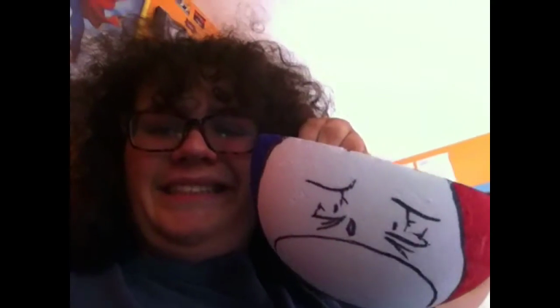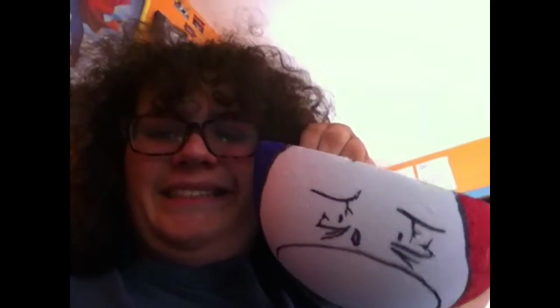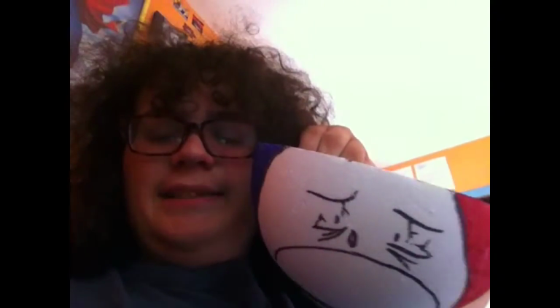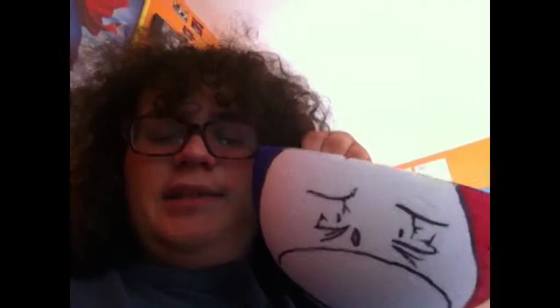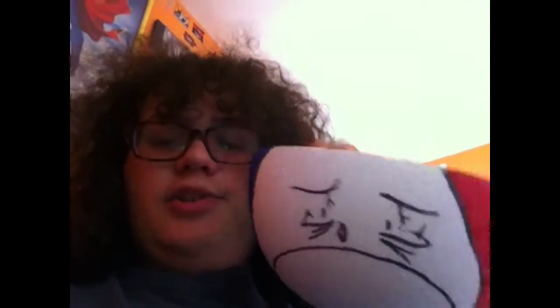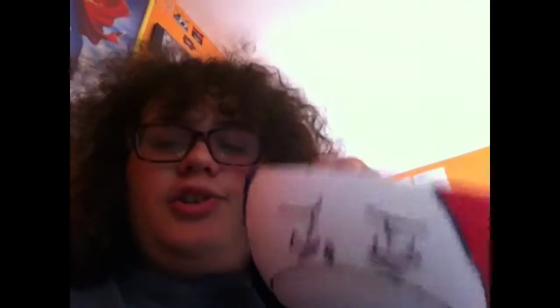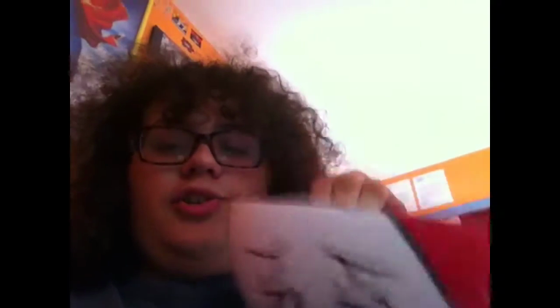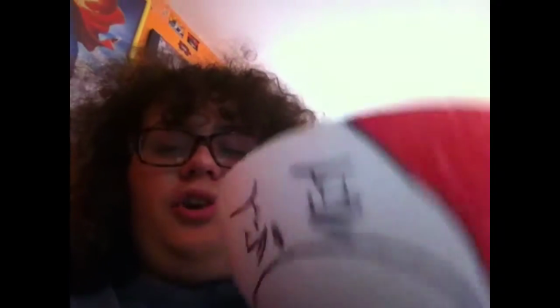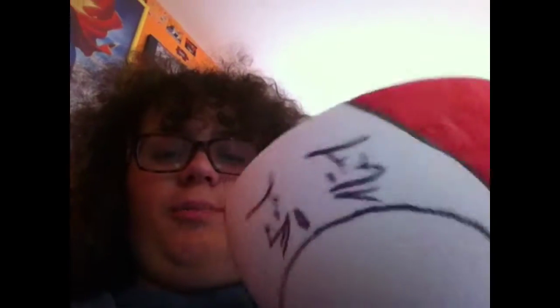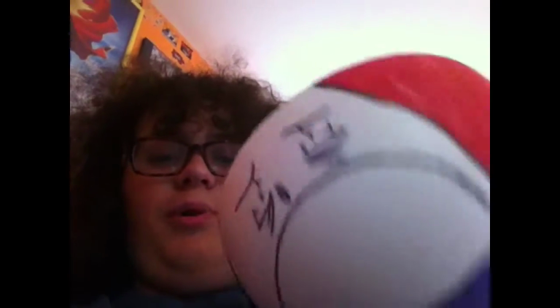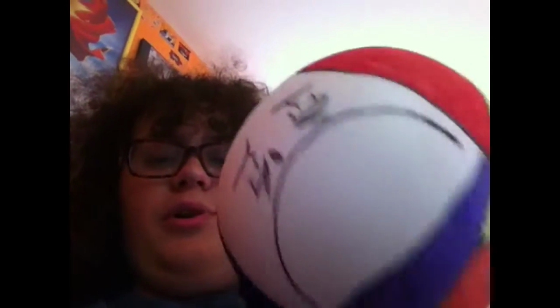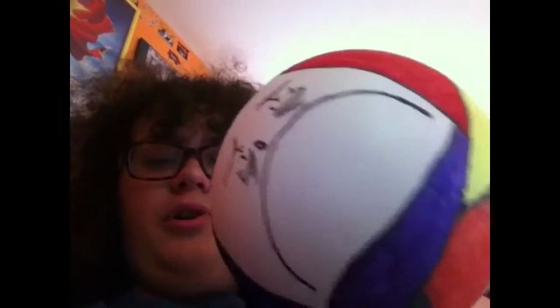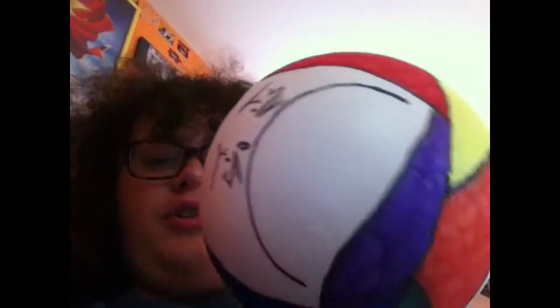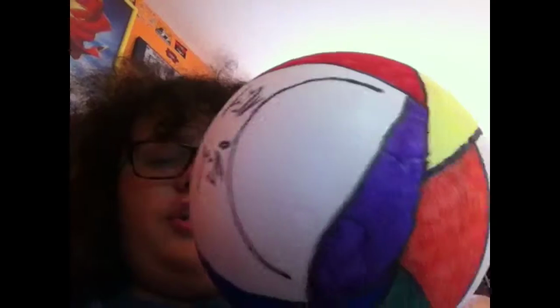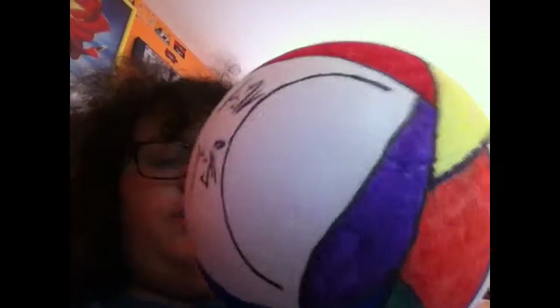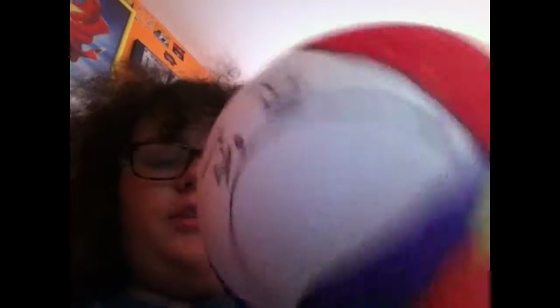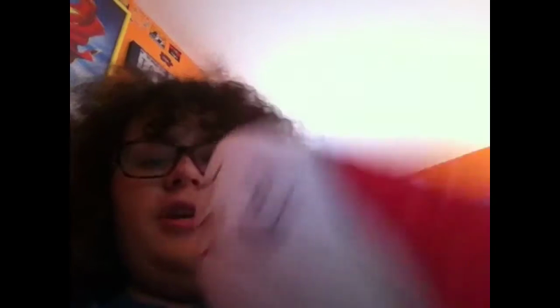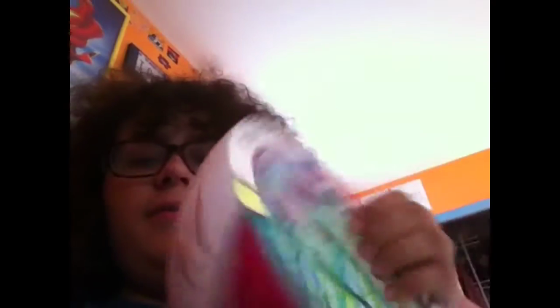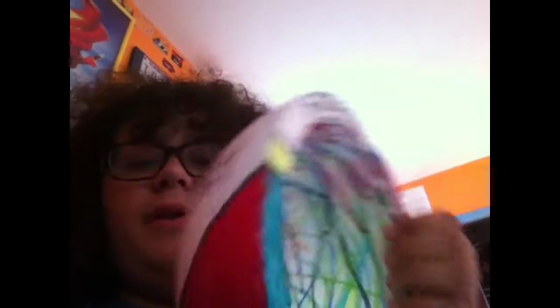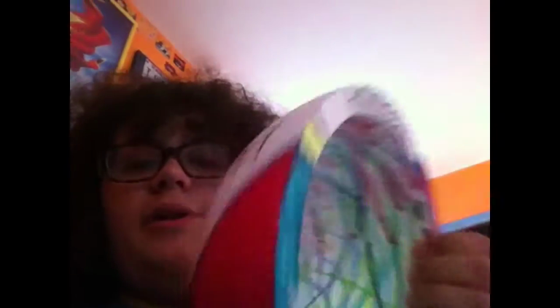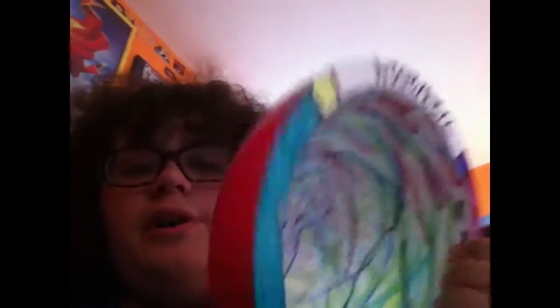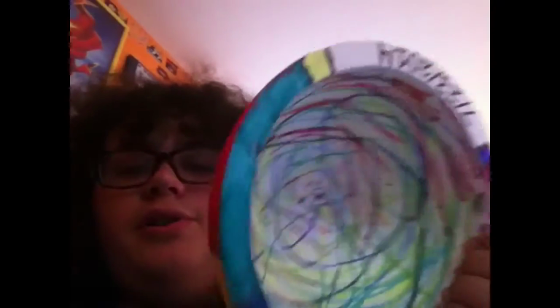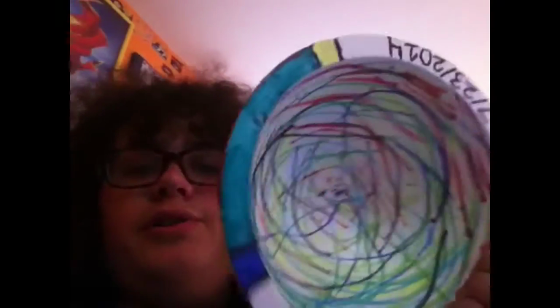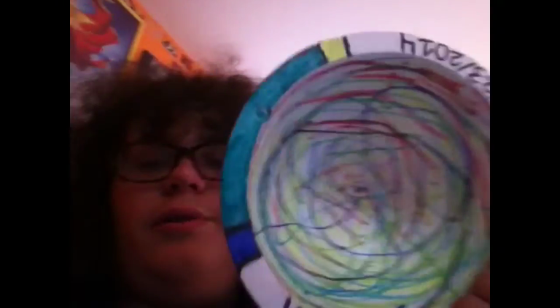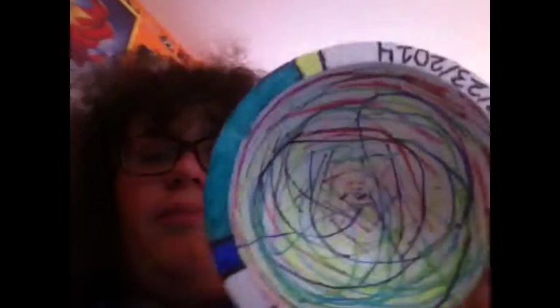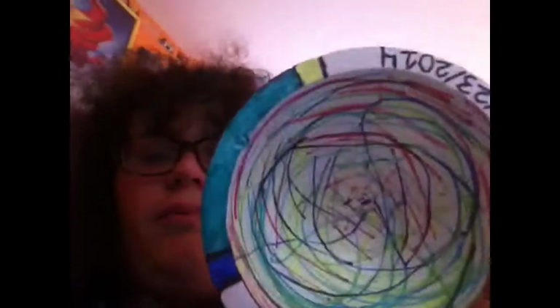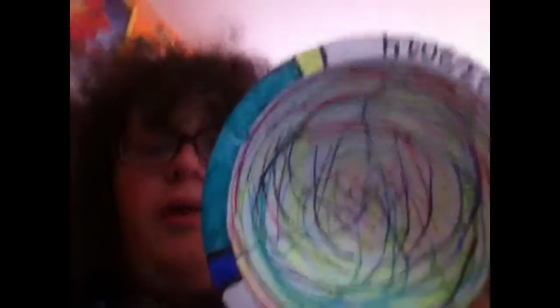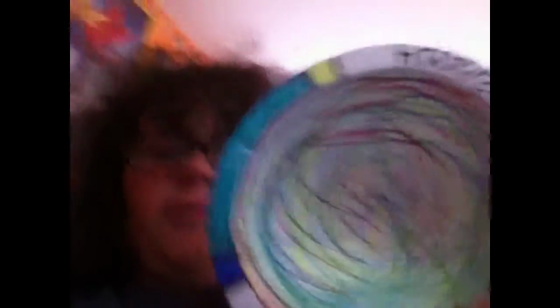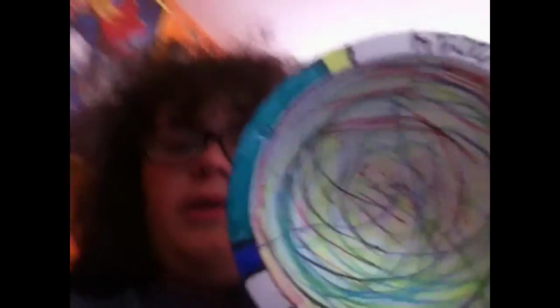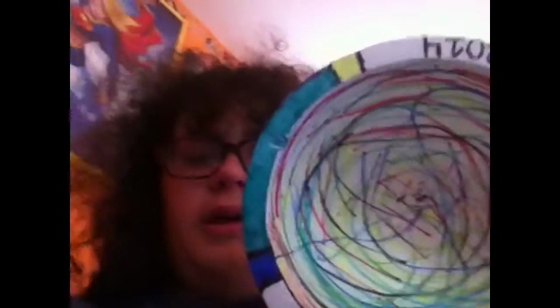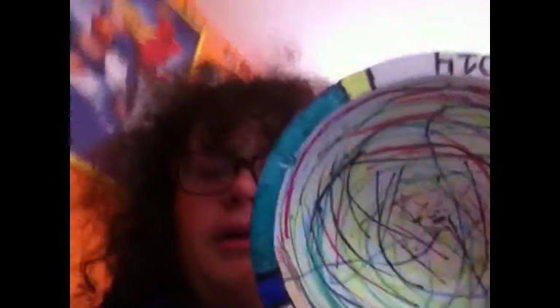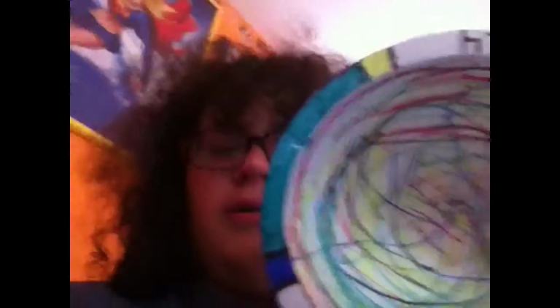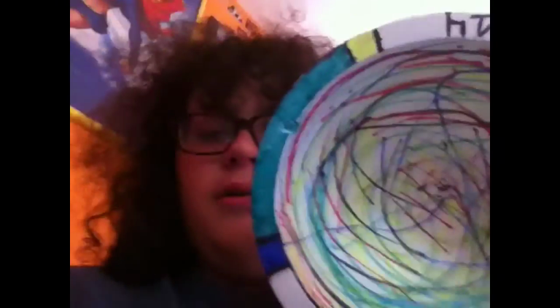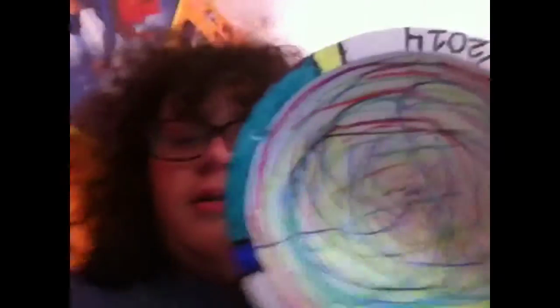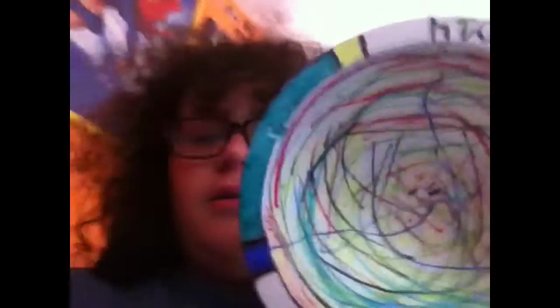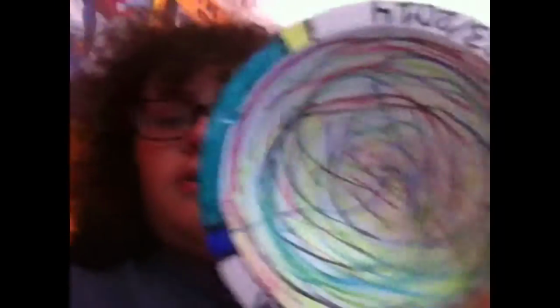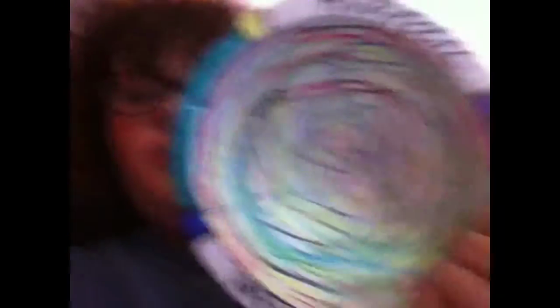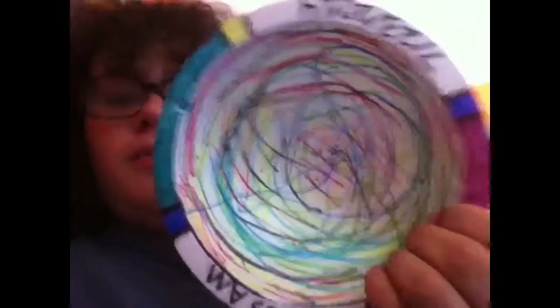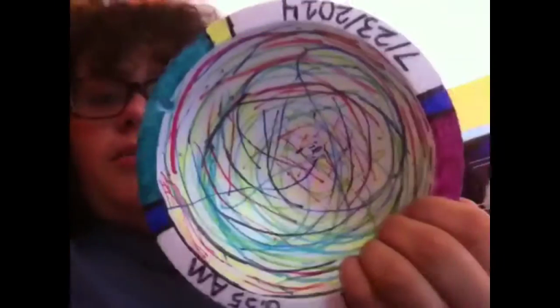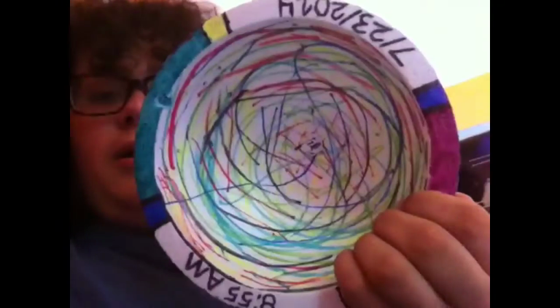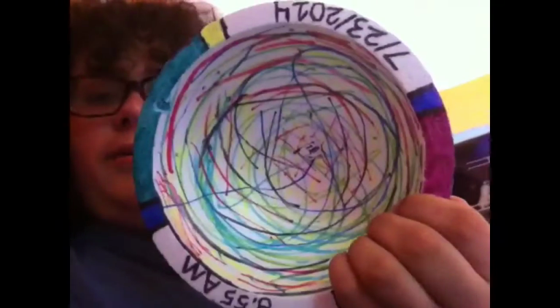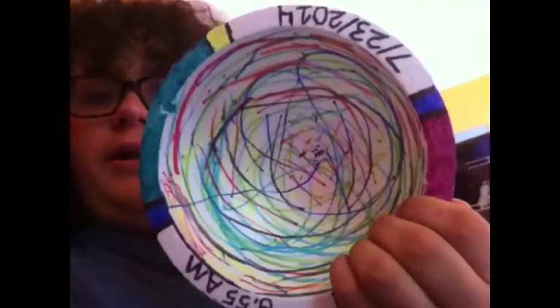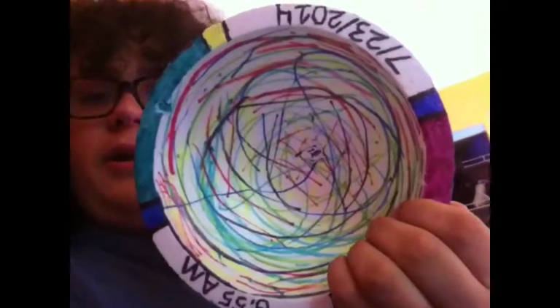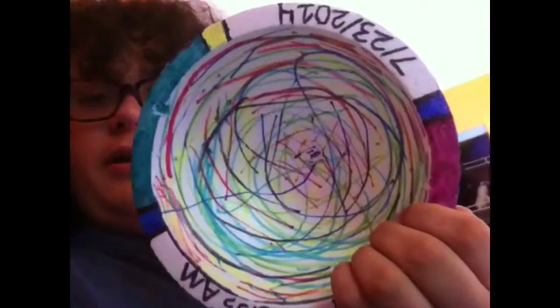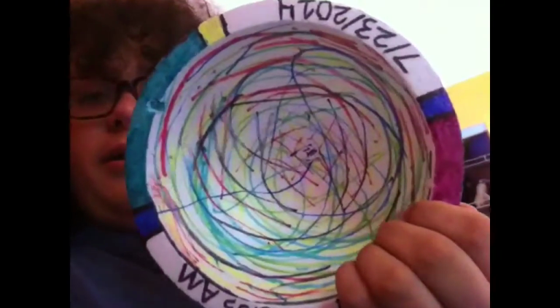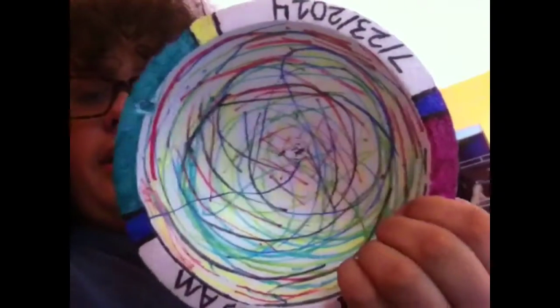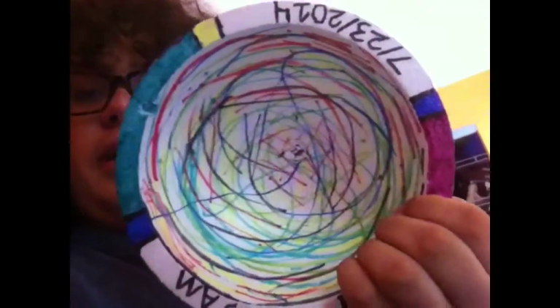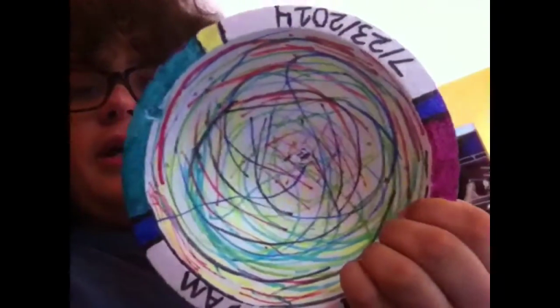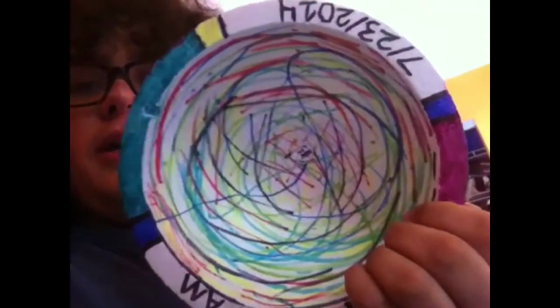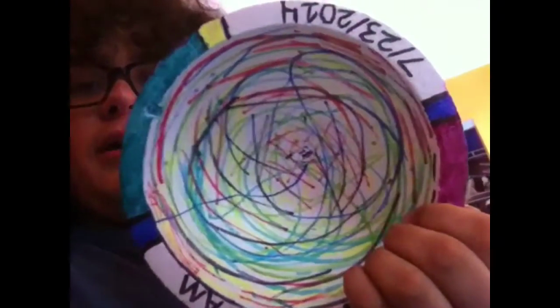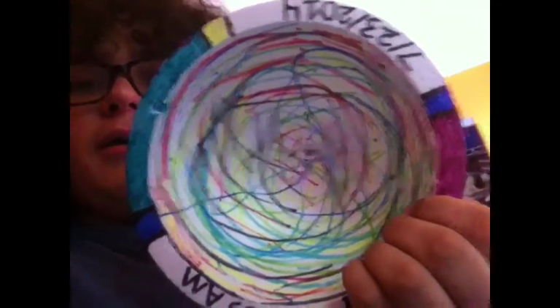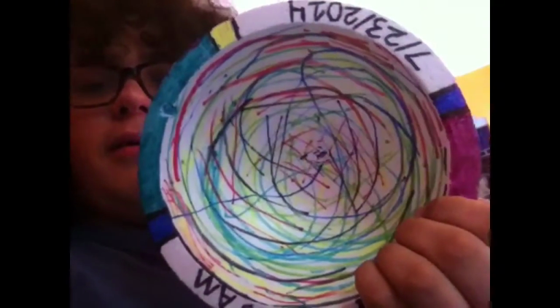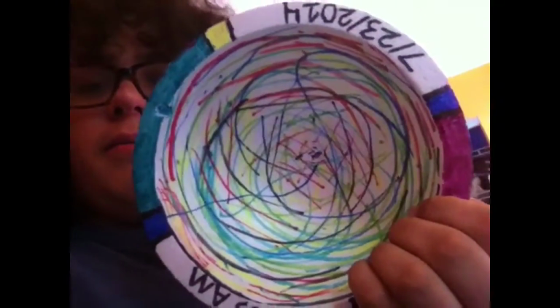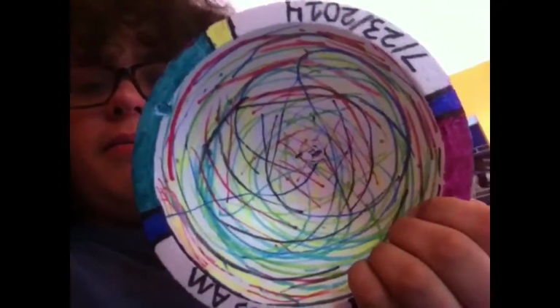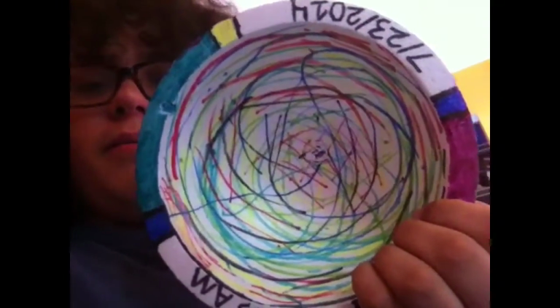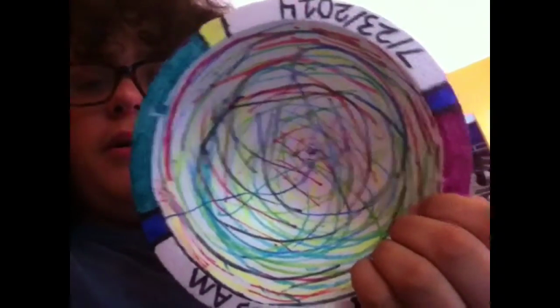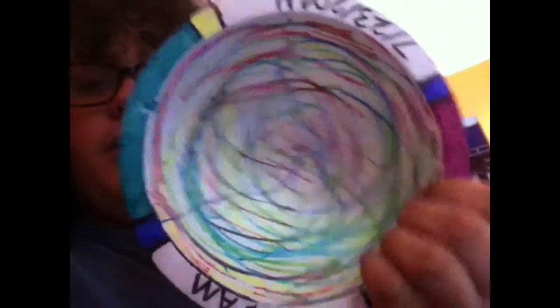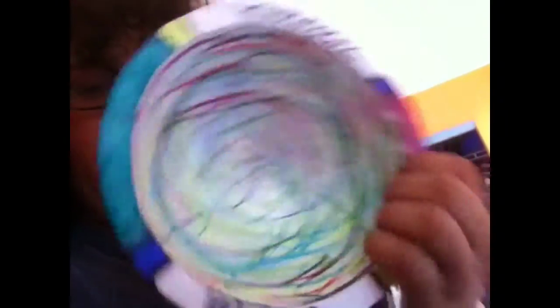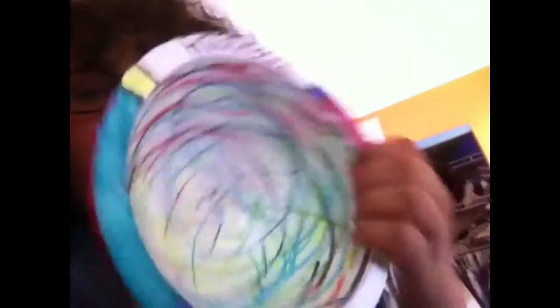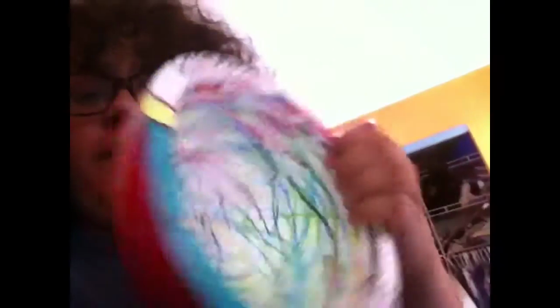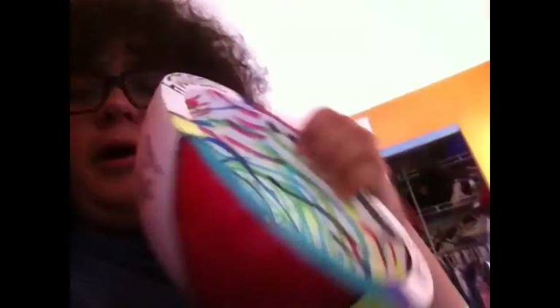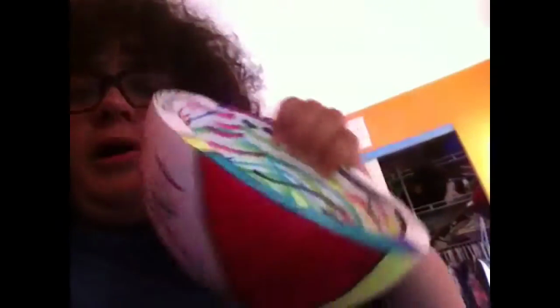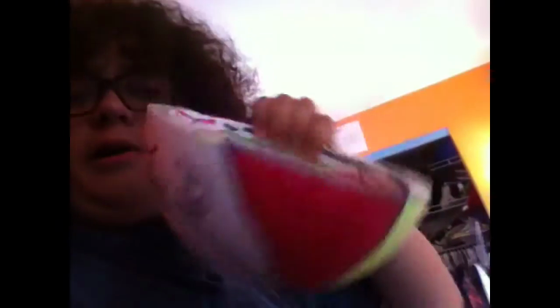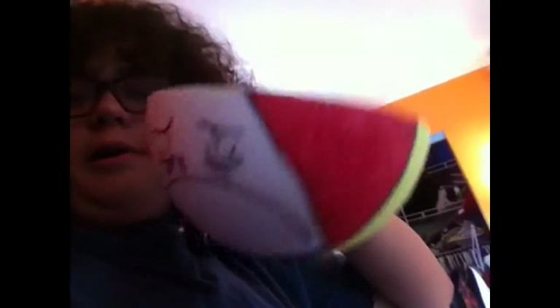Just don't put your chips in it, because that's probably not a good idea with all the marker.